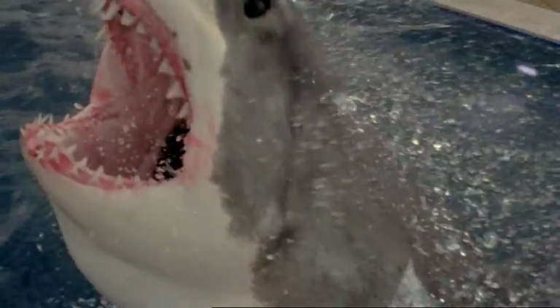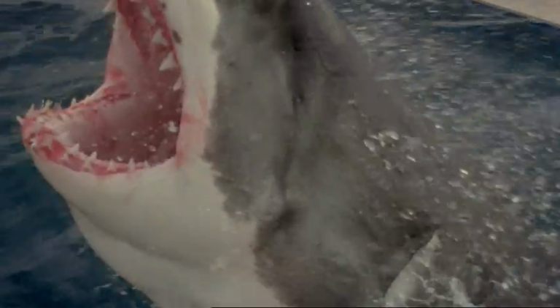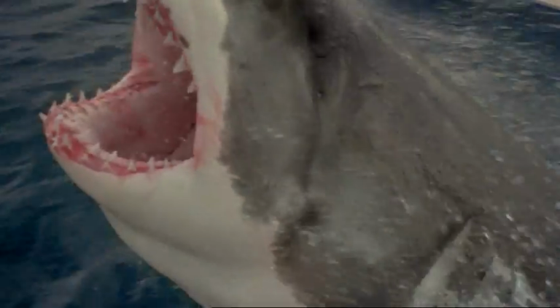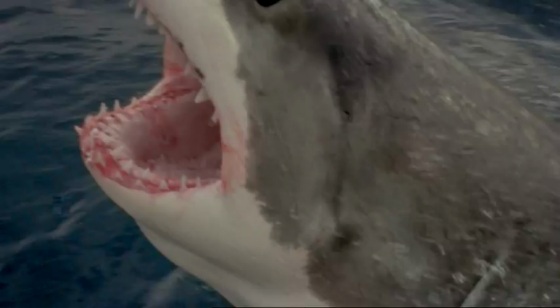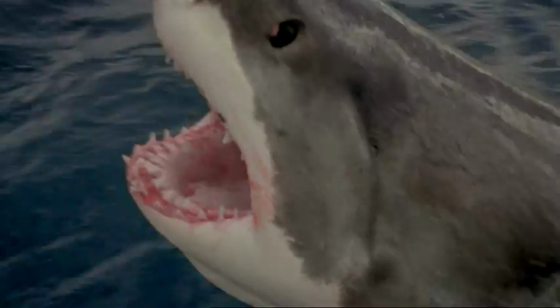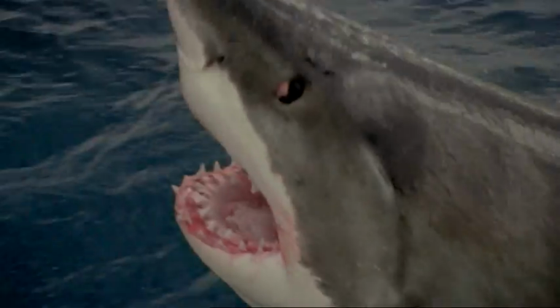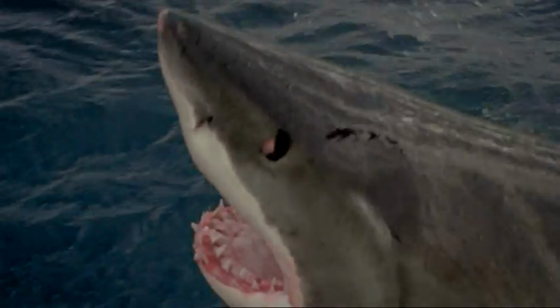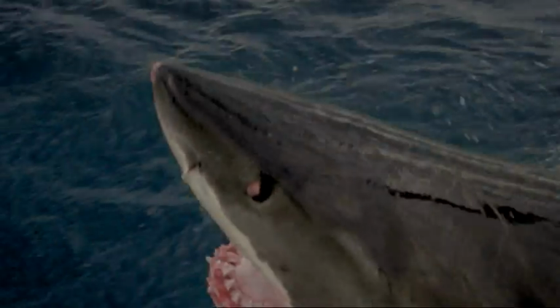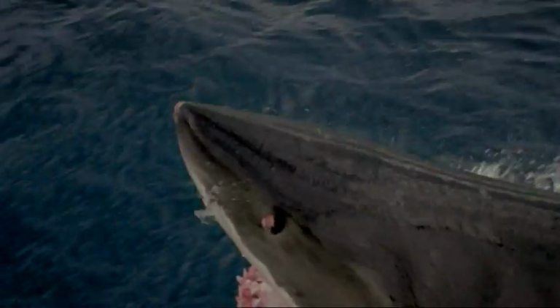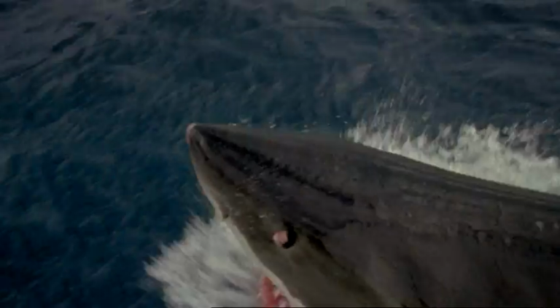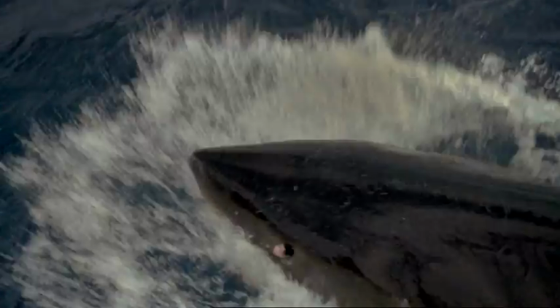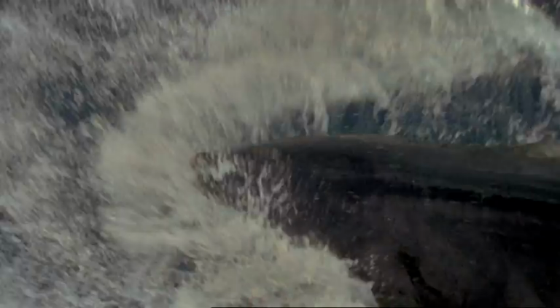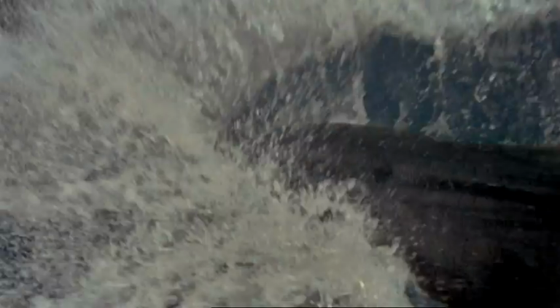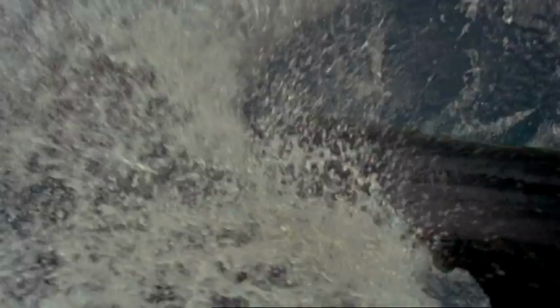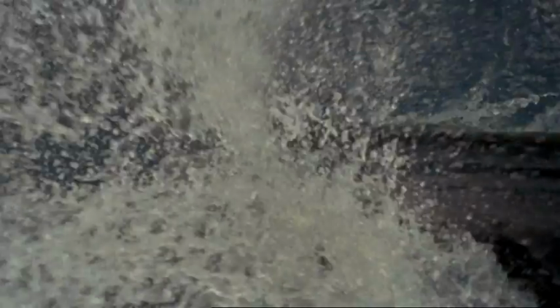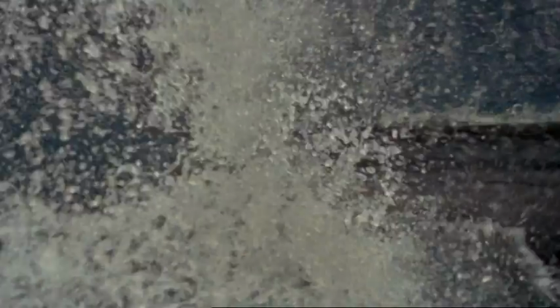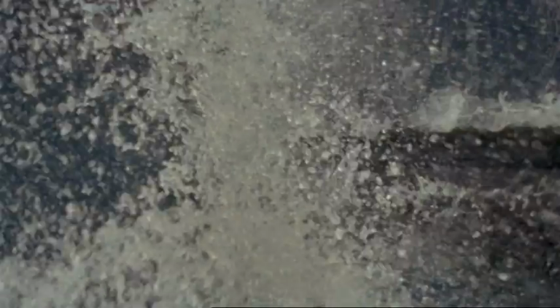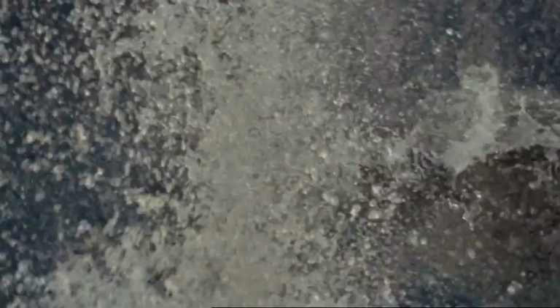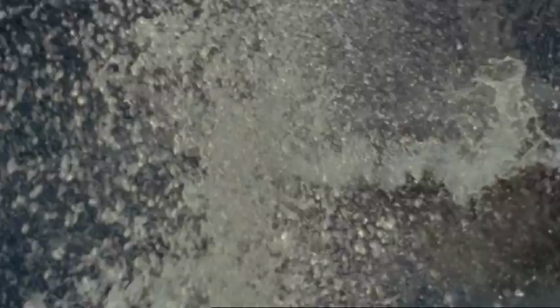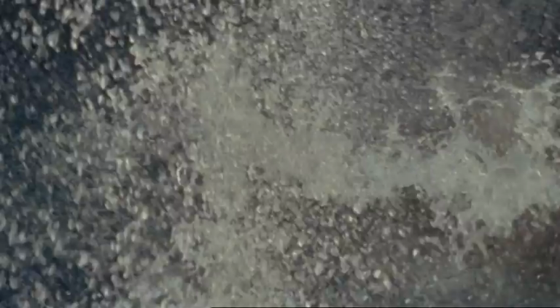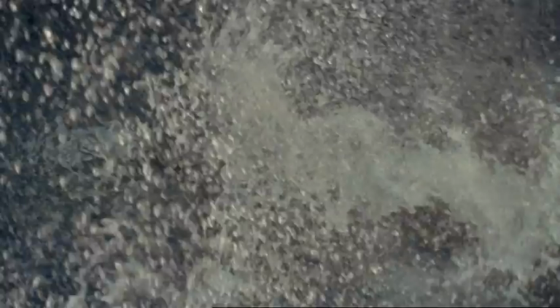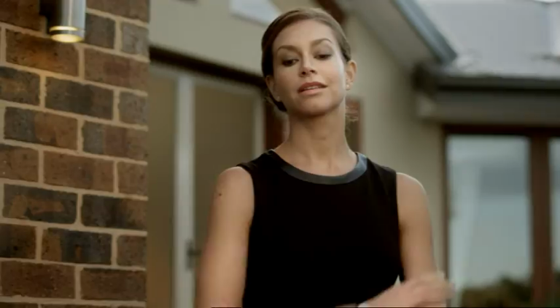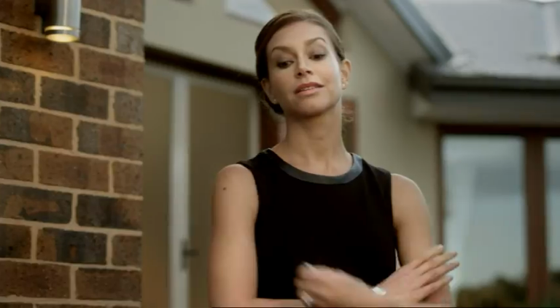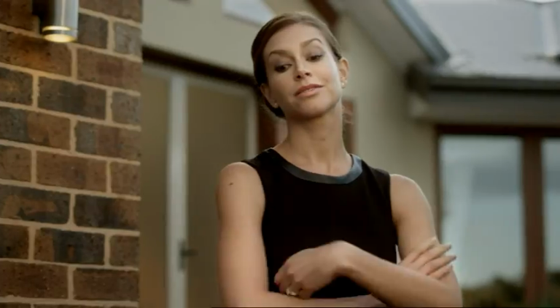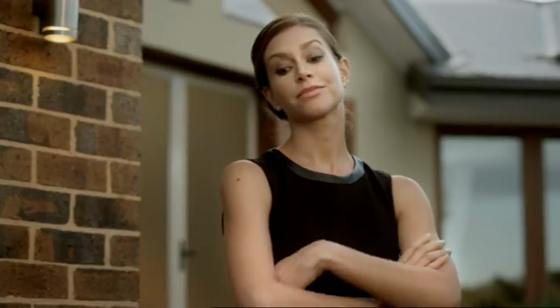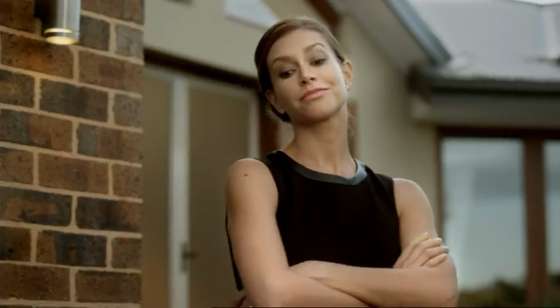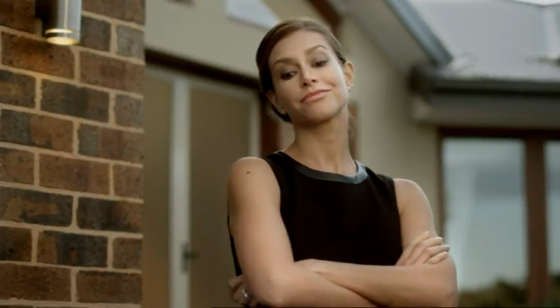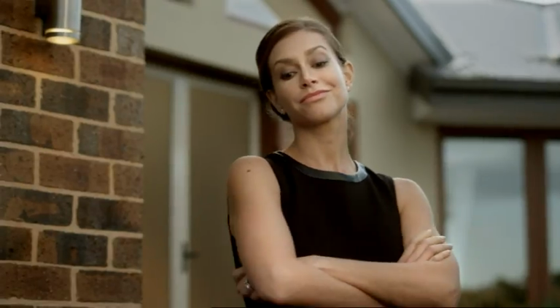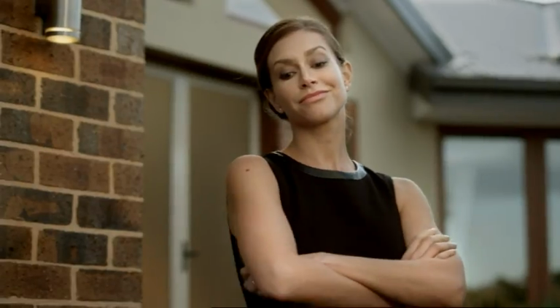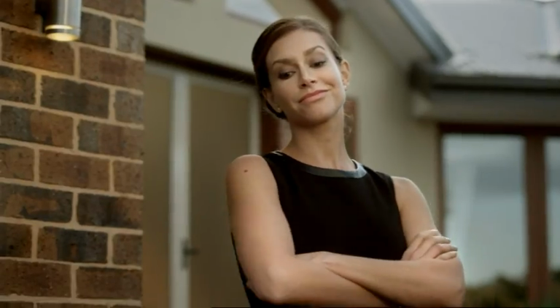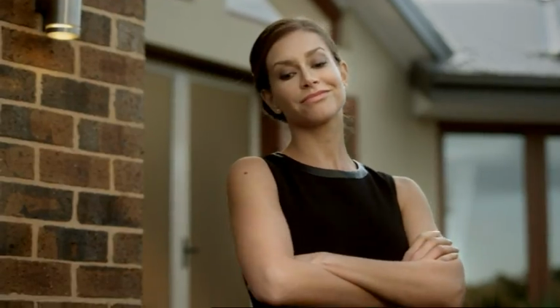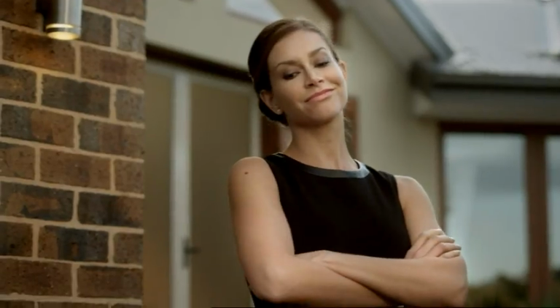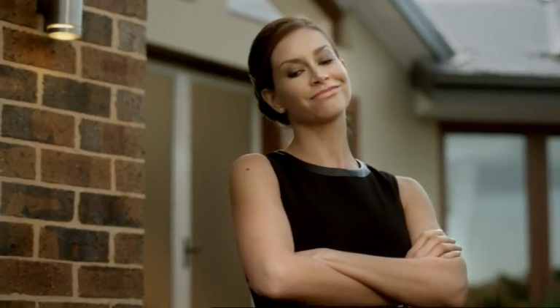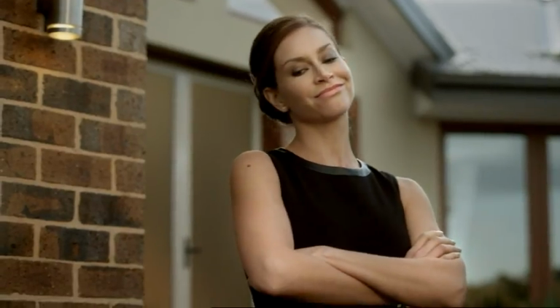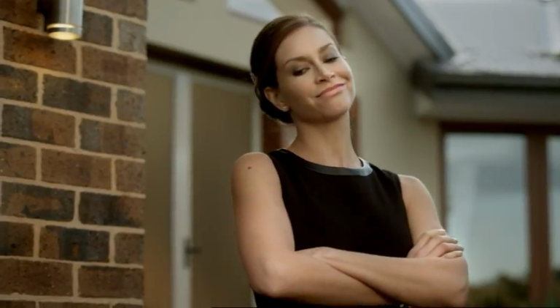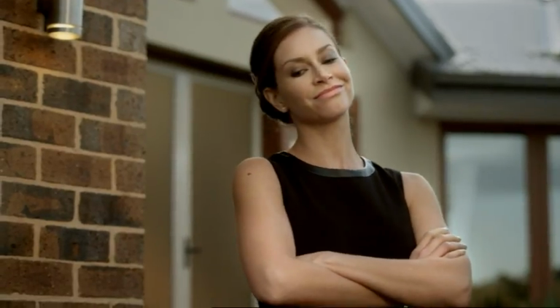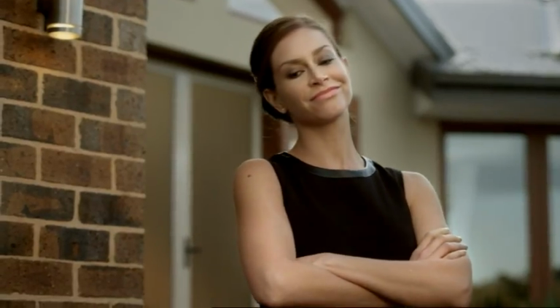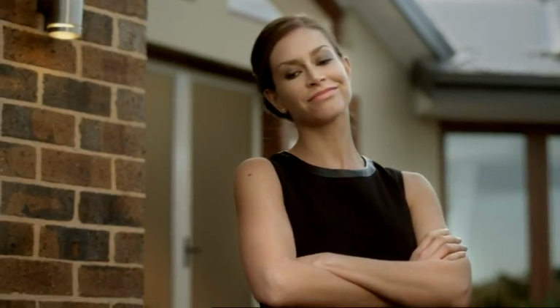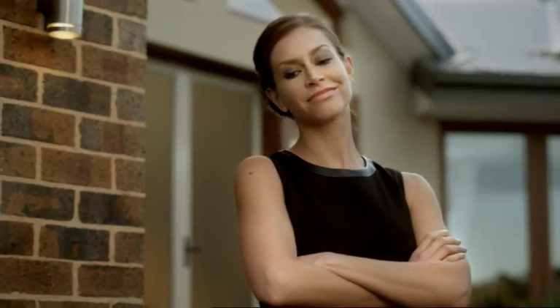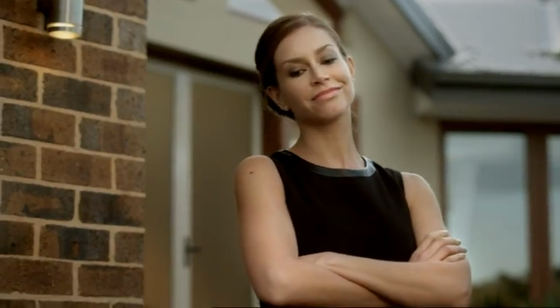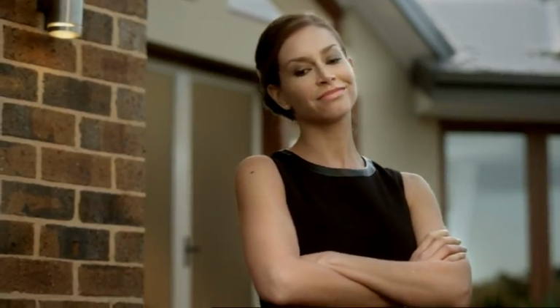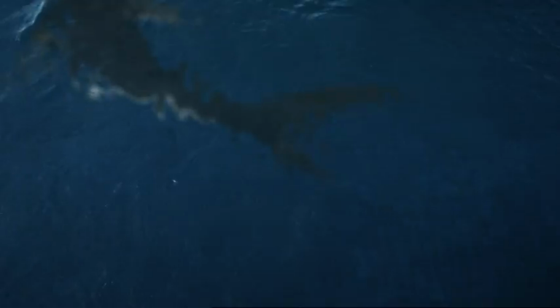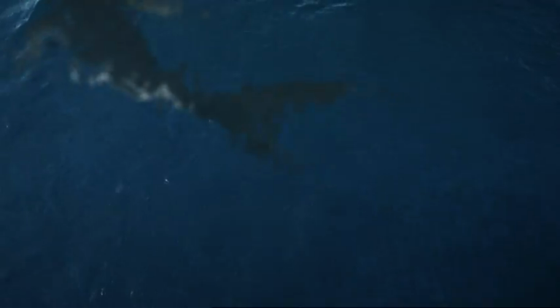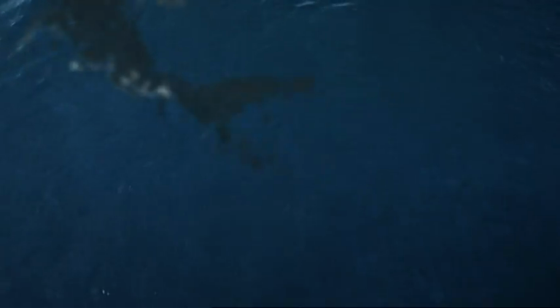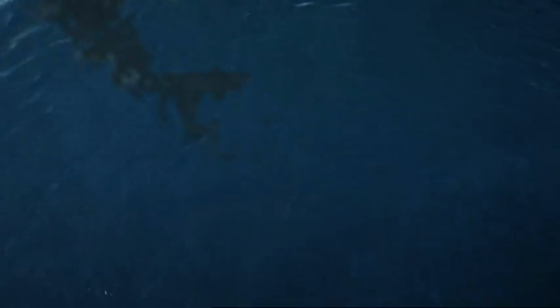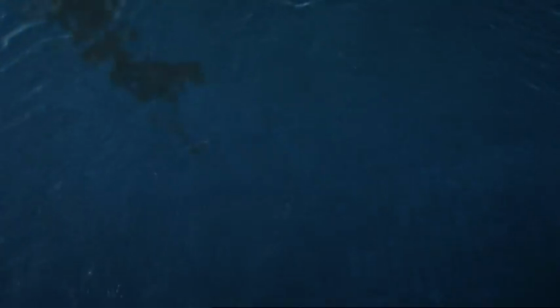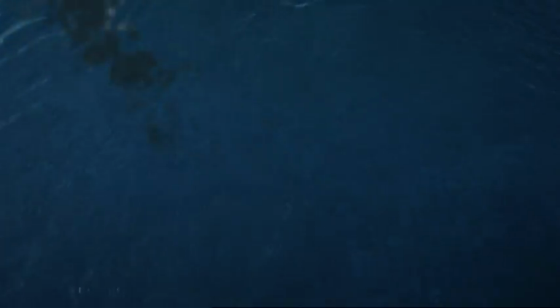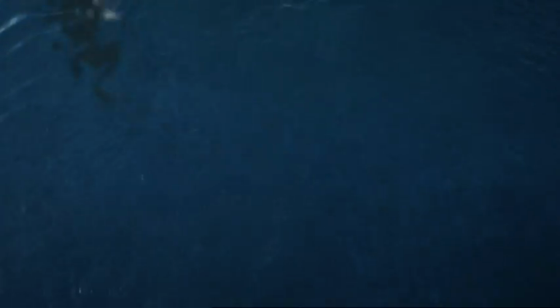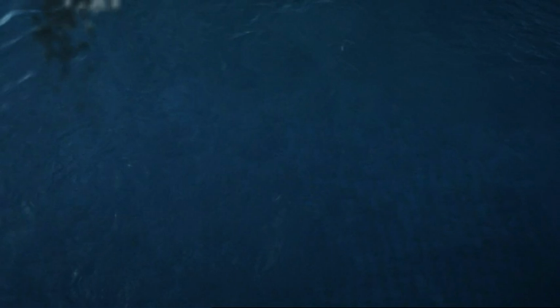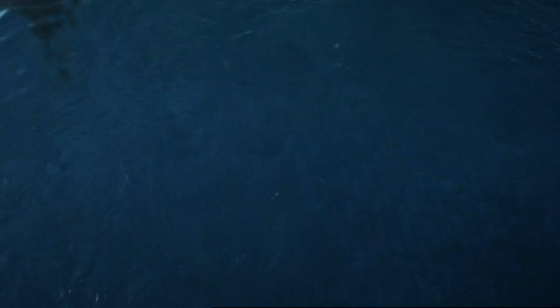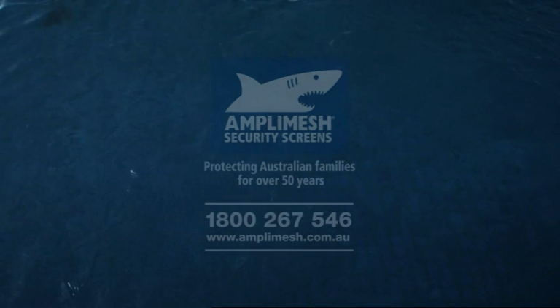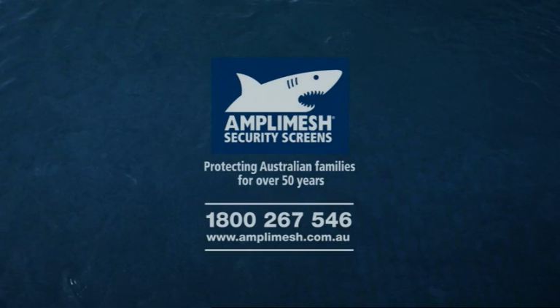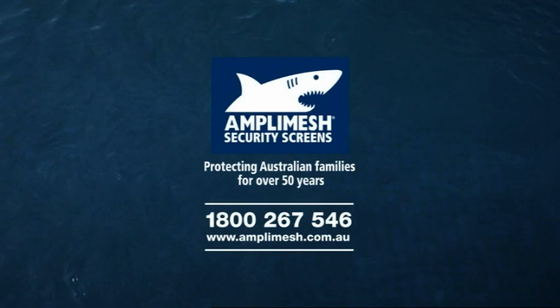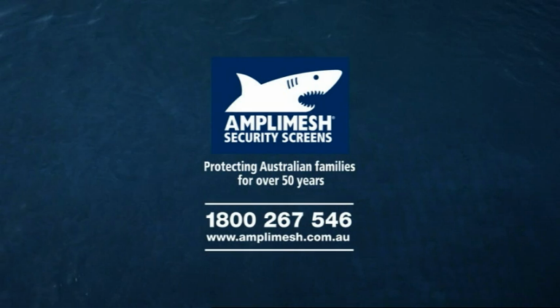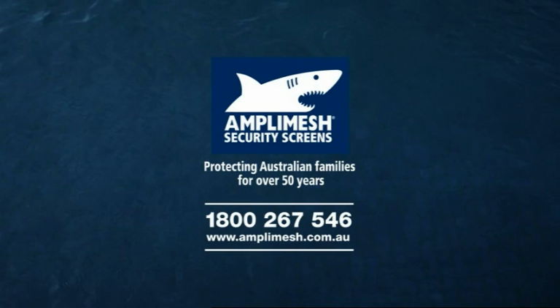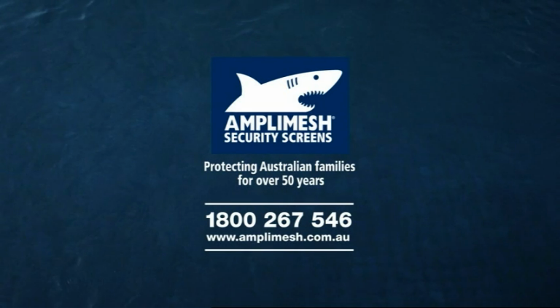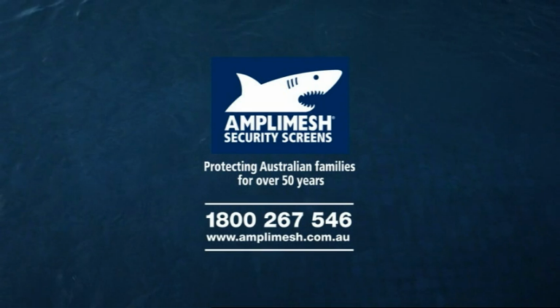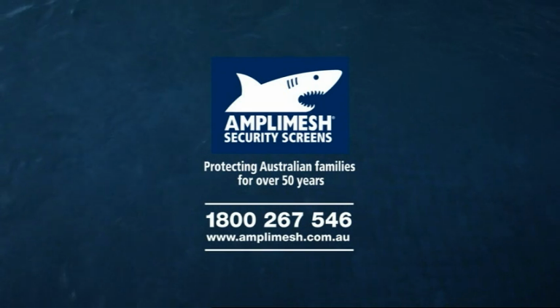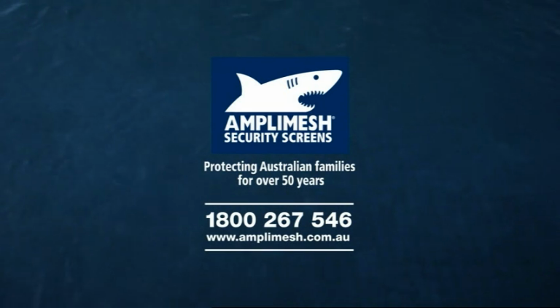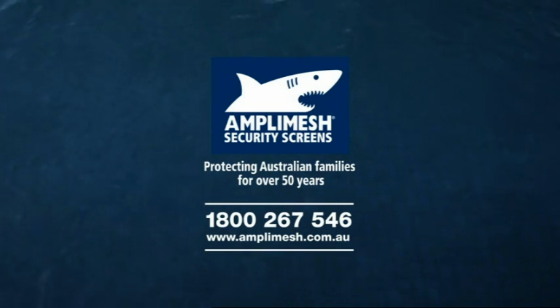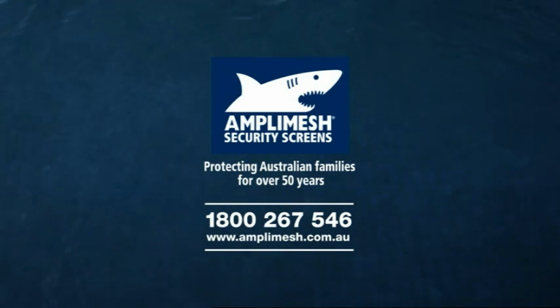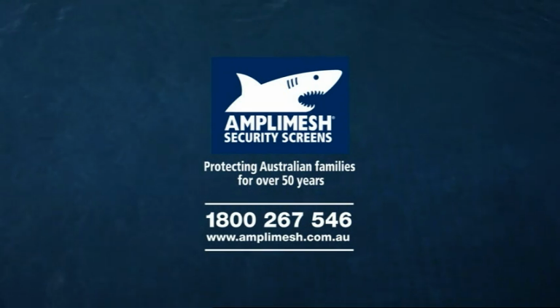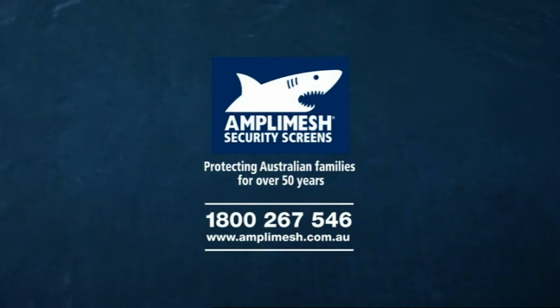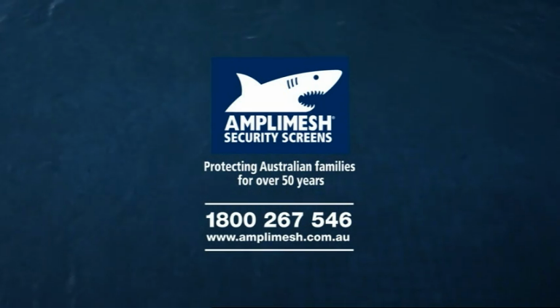AmpliMesh. The best security never looked so good. Contact your local AmpliMesh expert today.